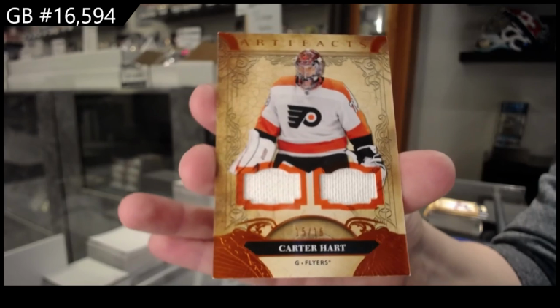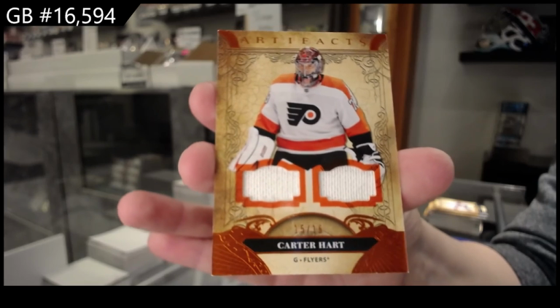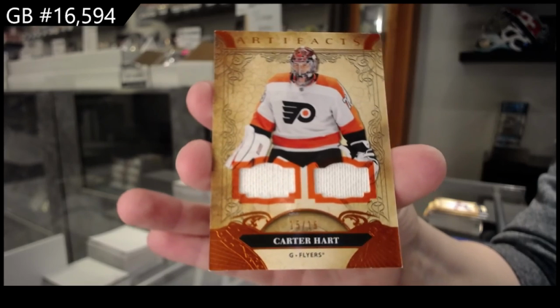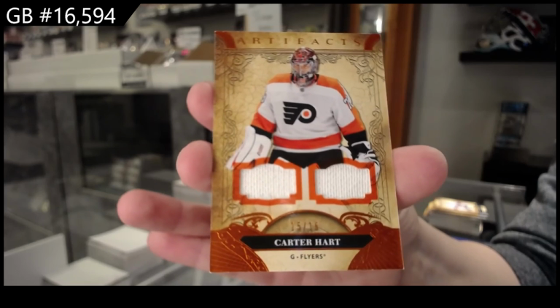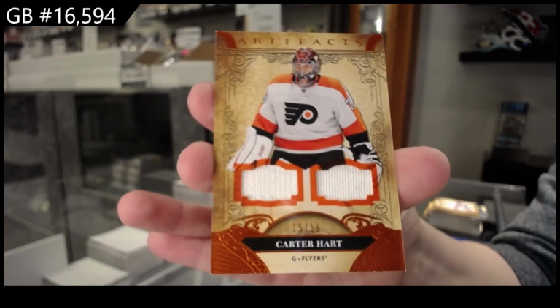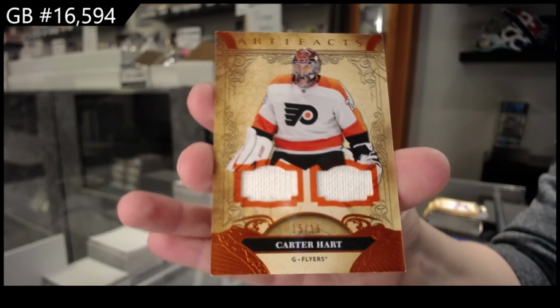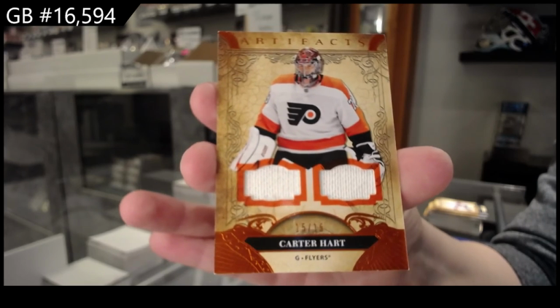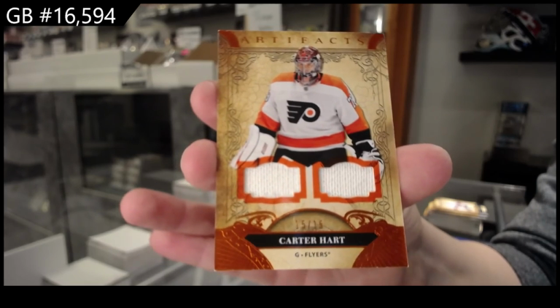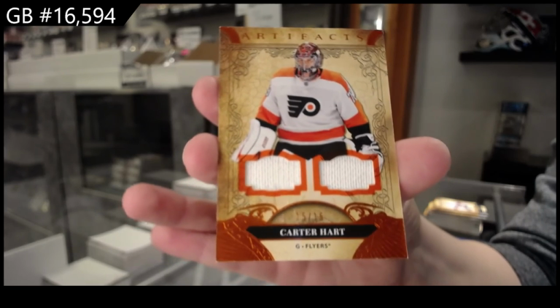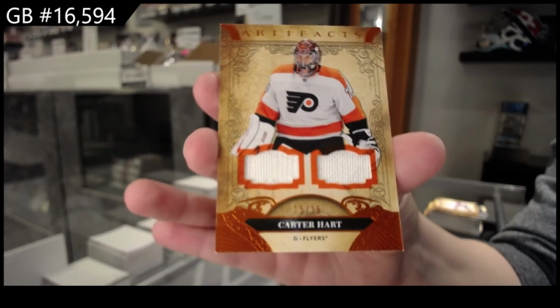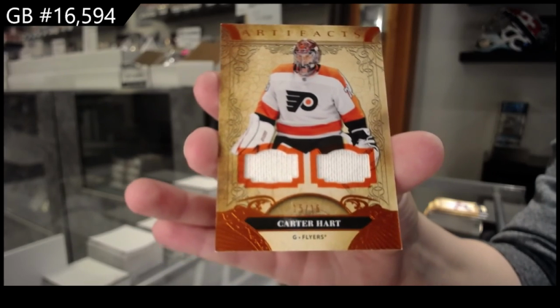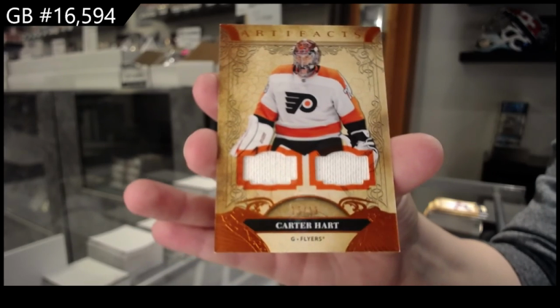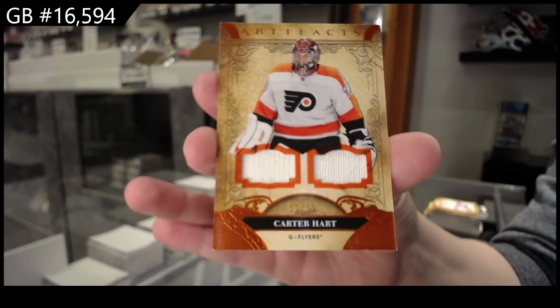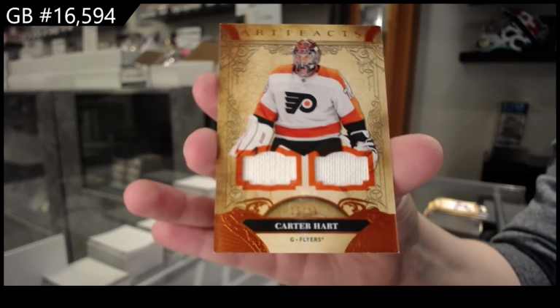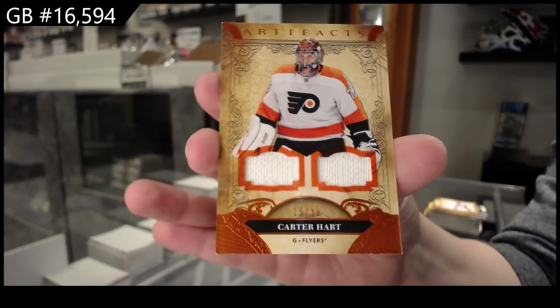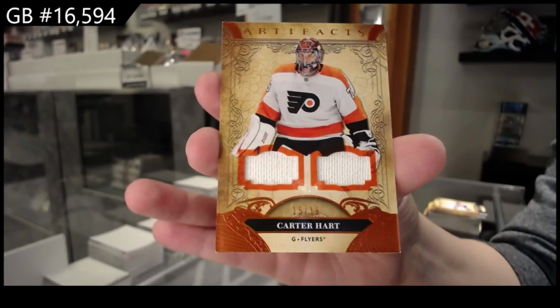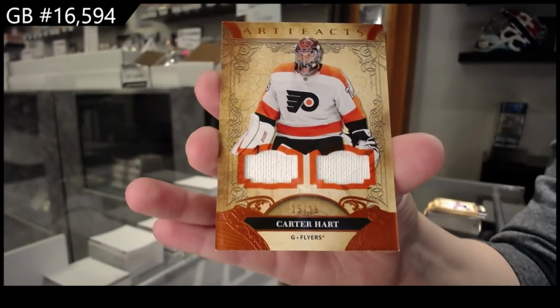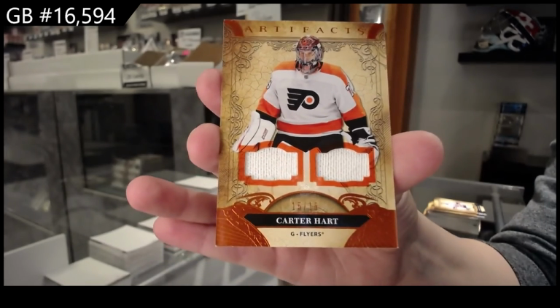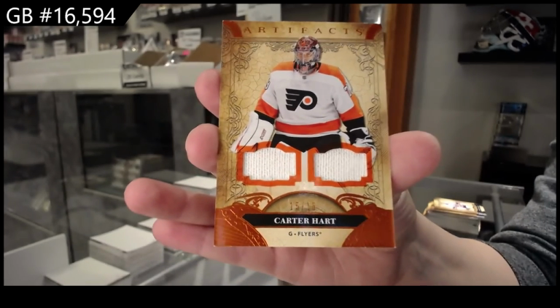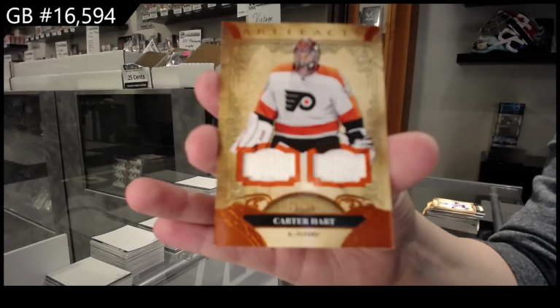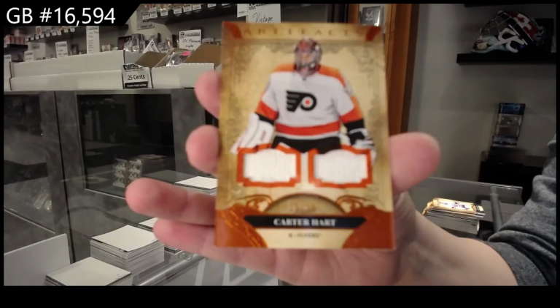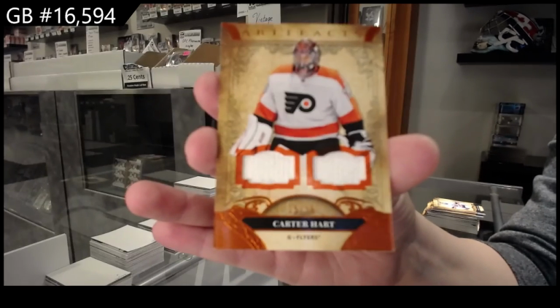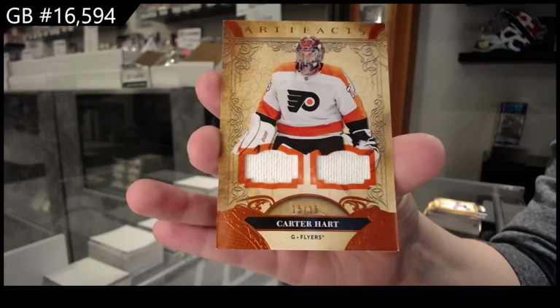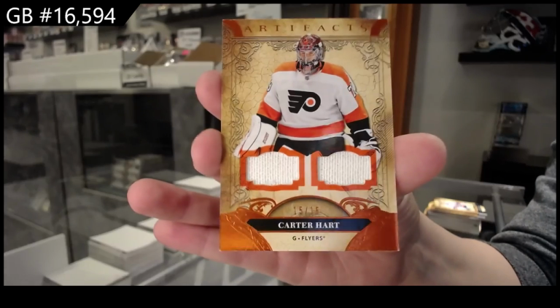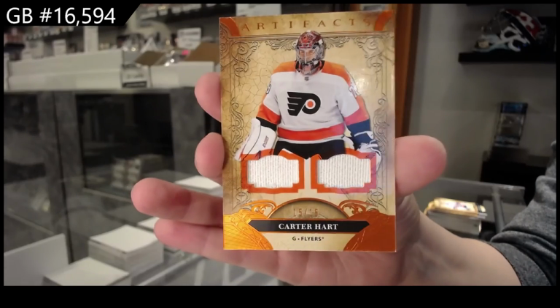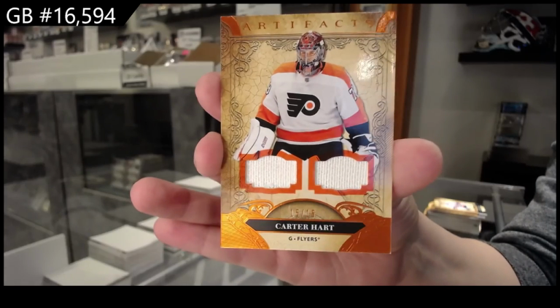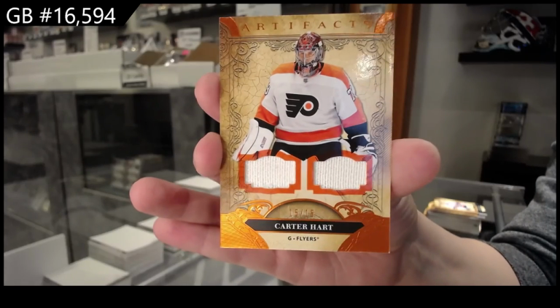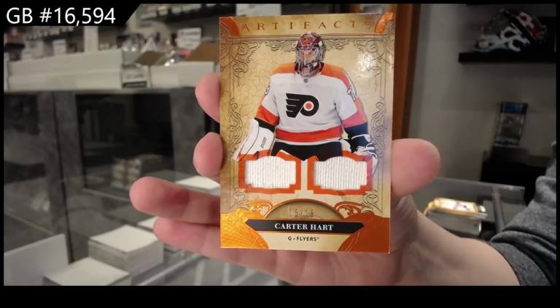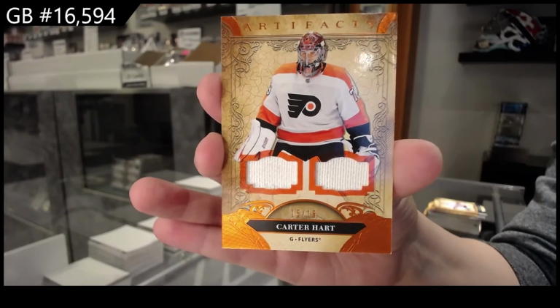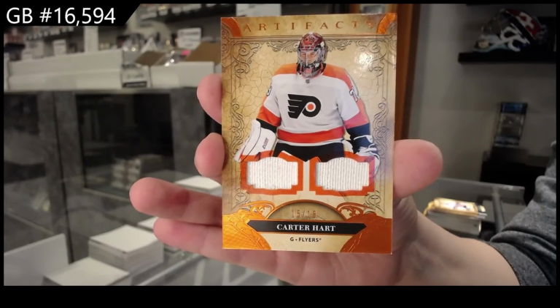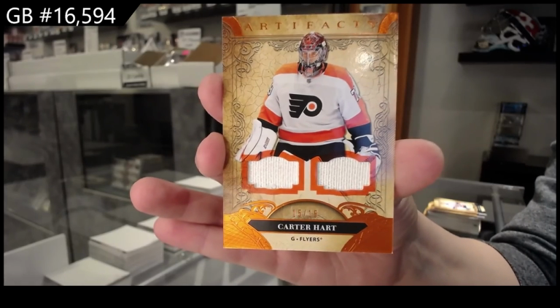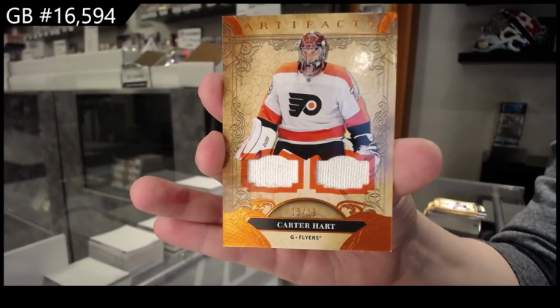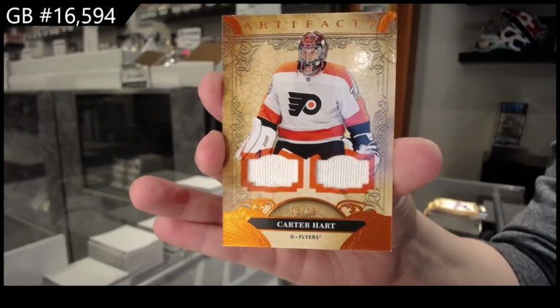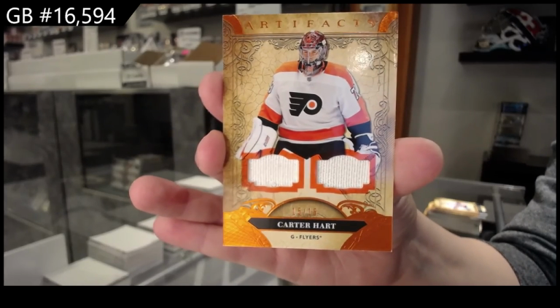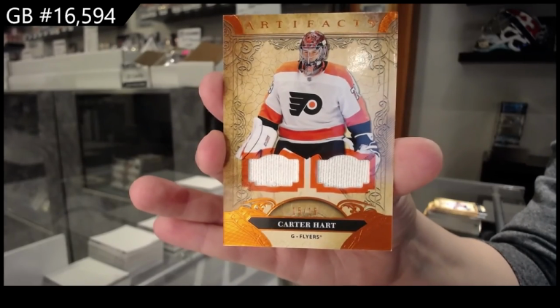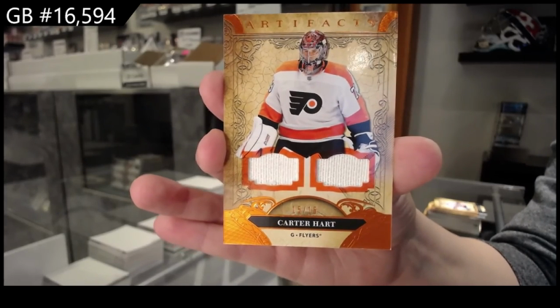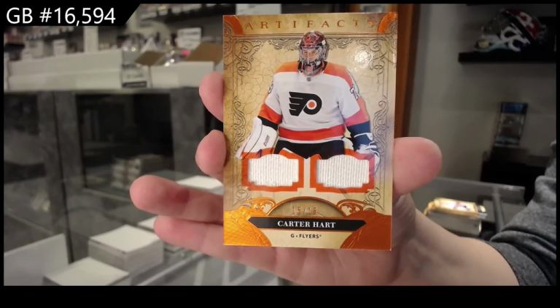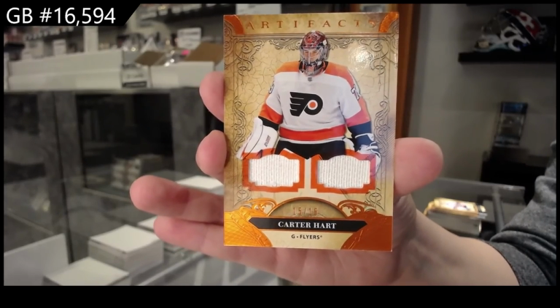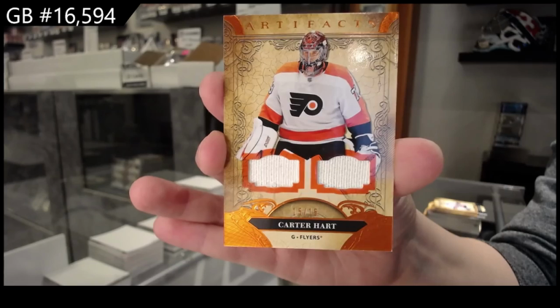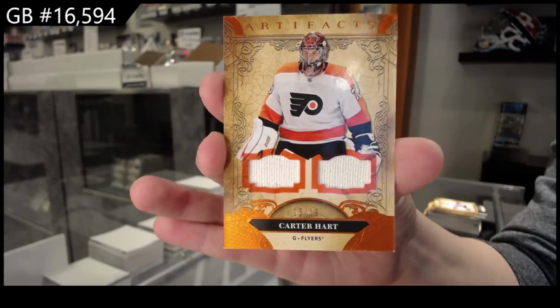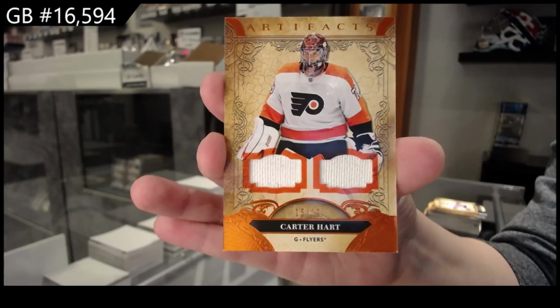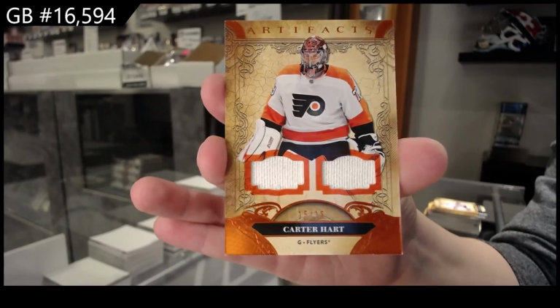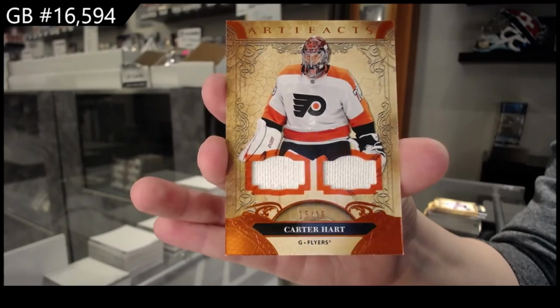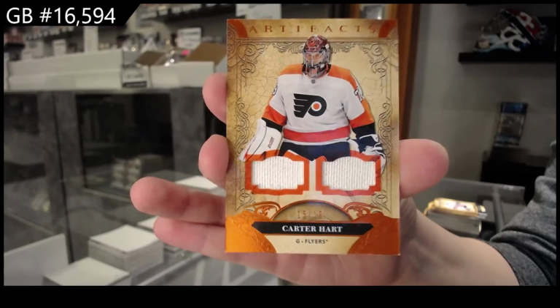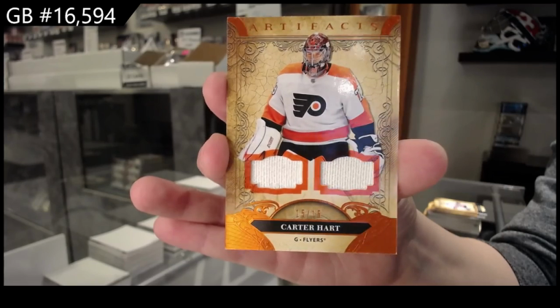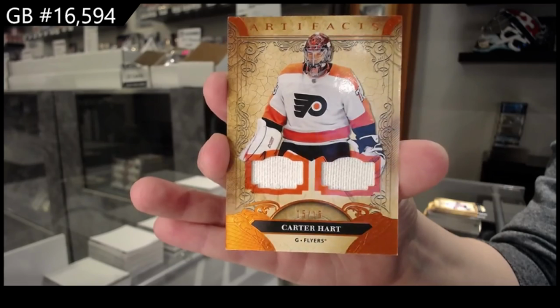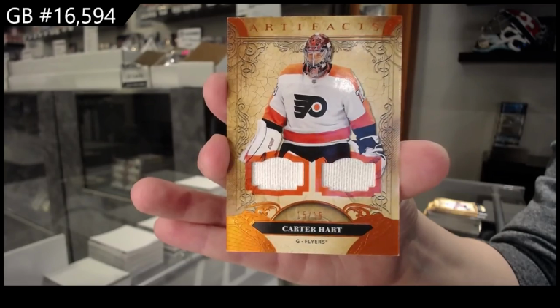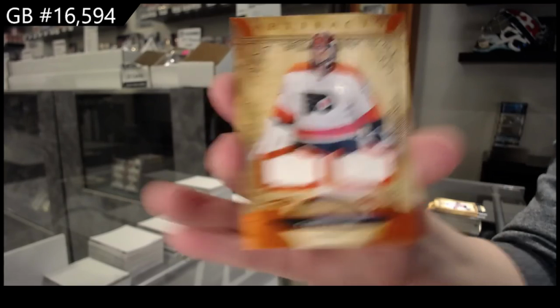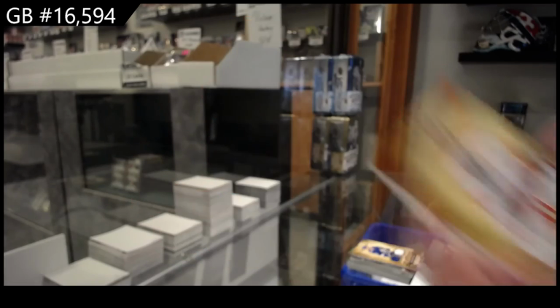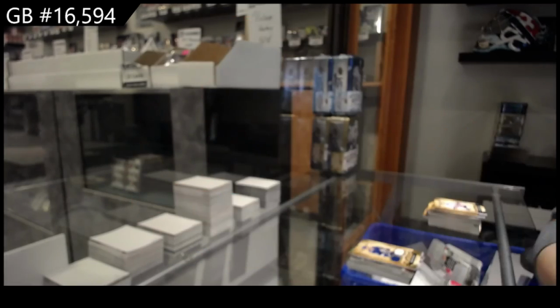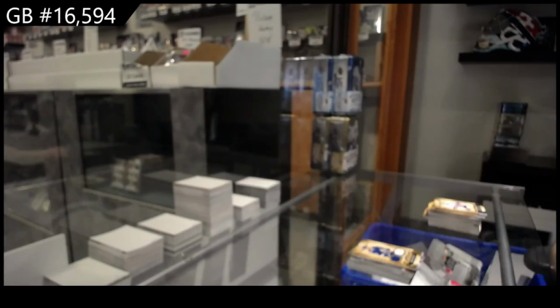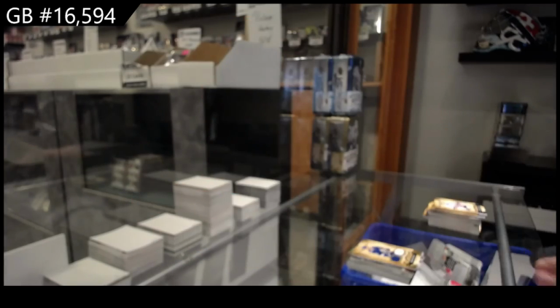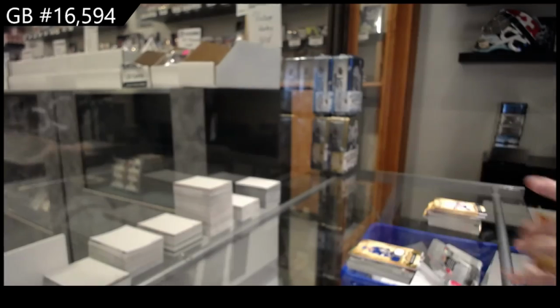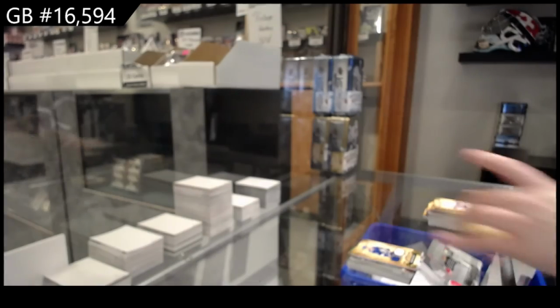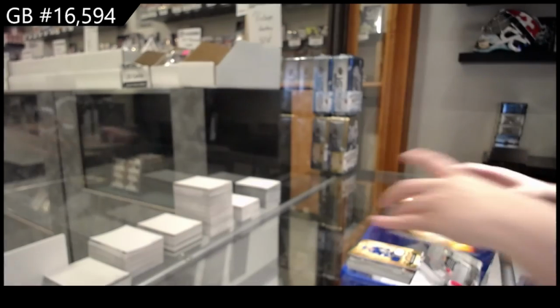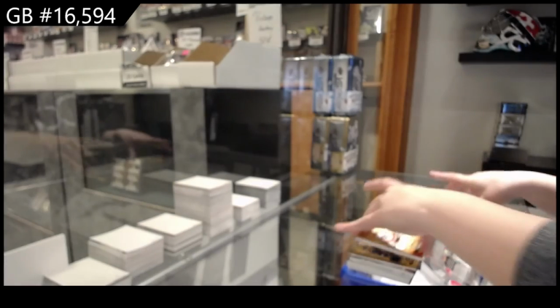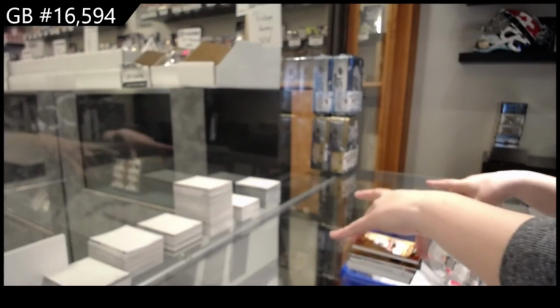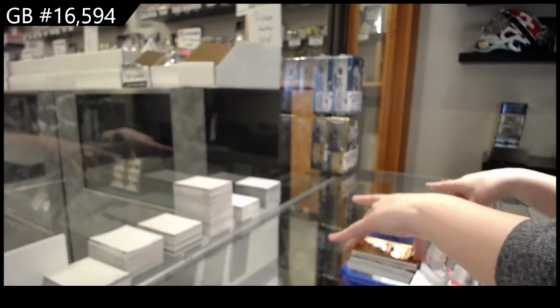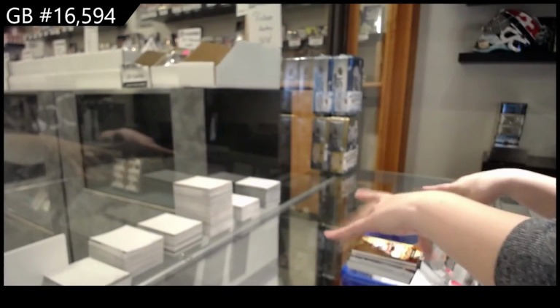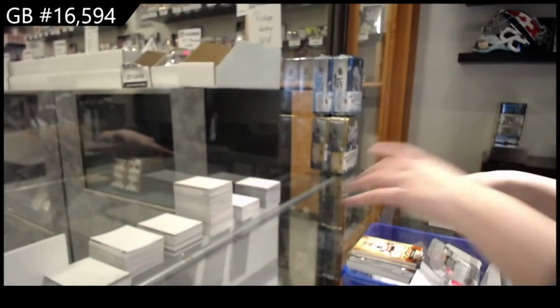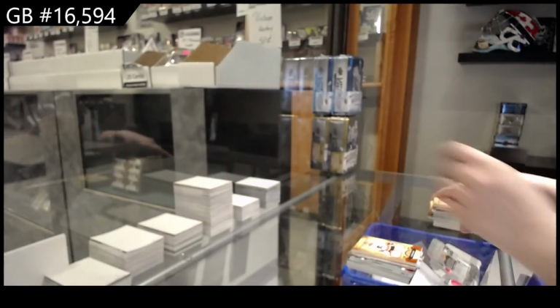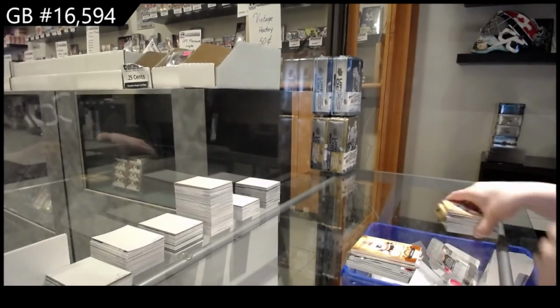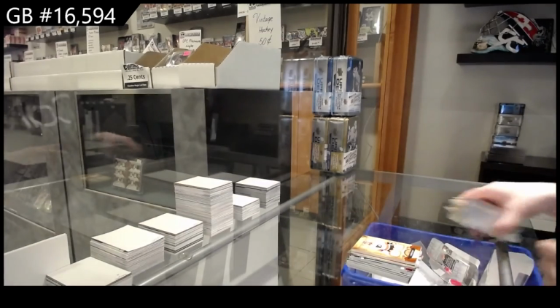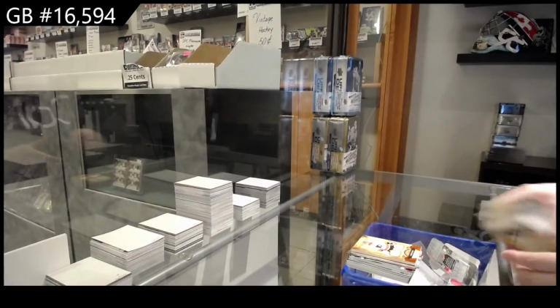Did I say the wrong team? Silly Smash. Carter Hart for Philadelphia. There we go, folks.